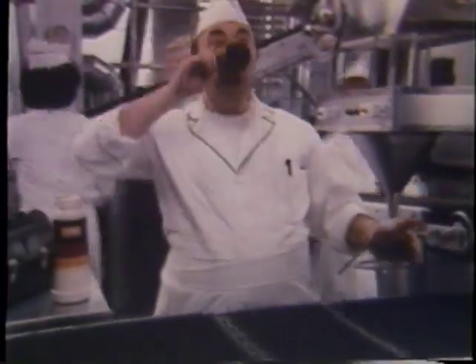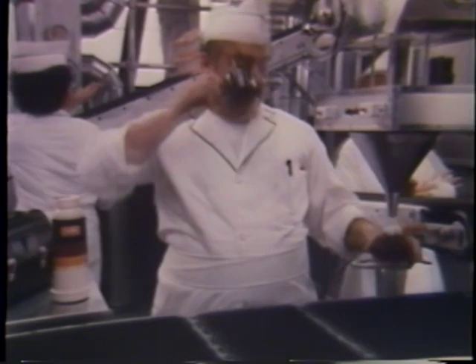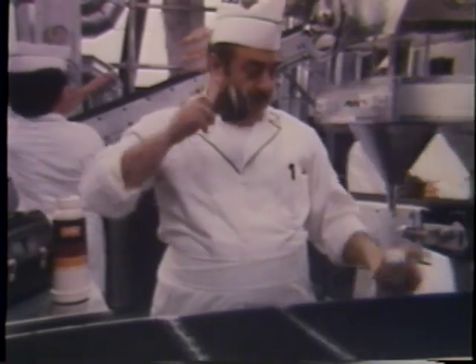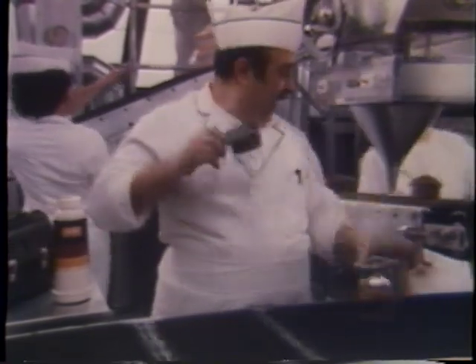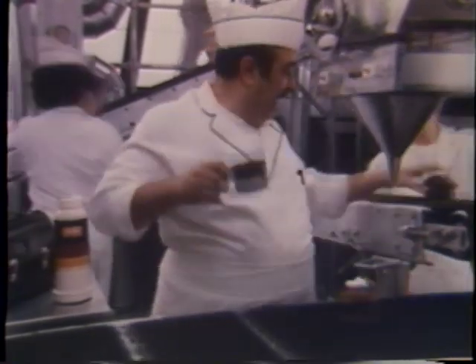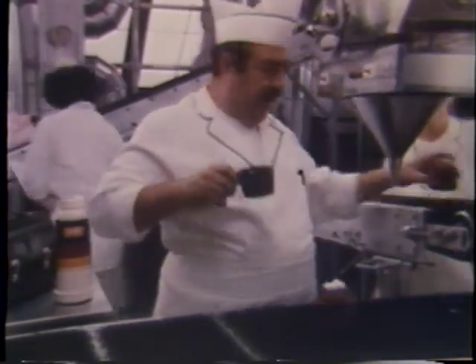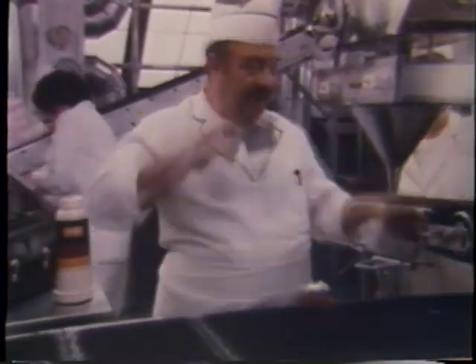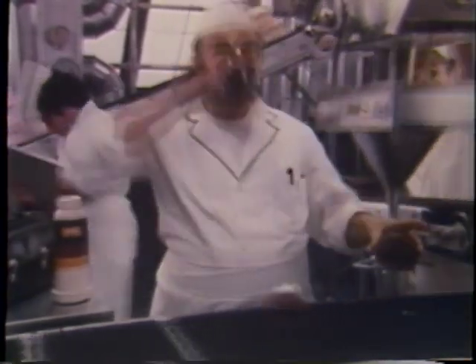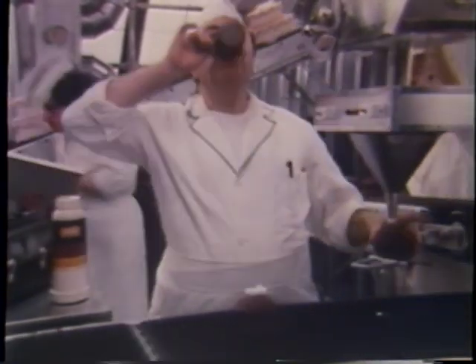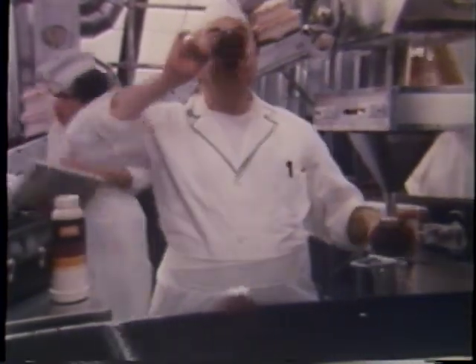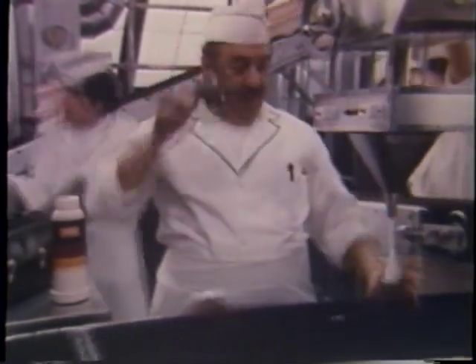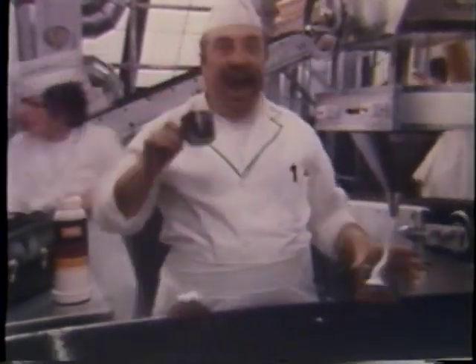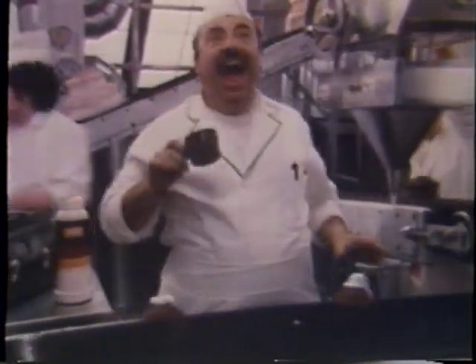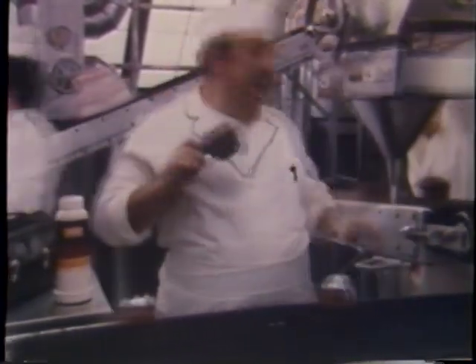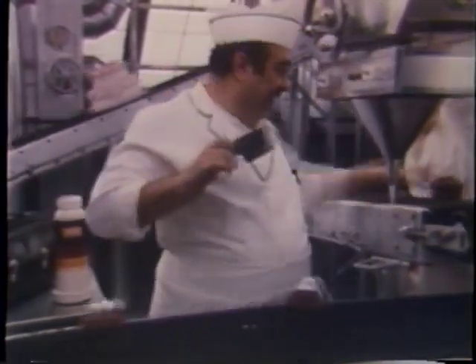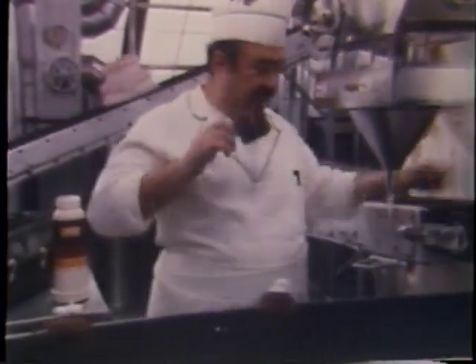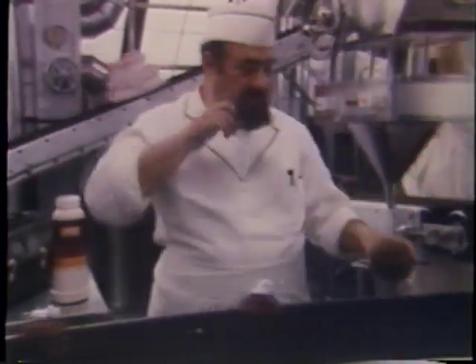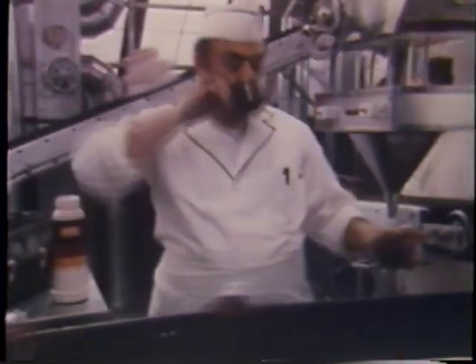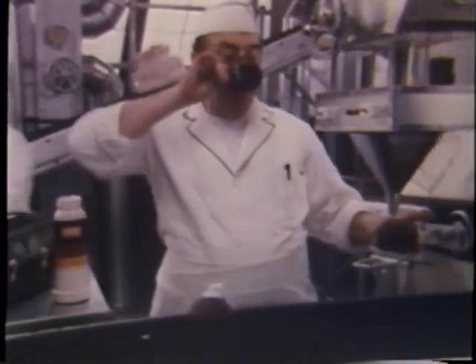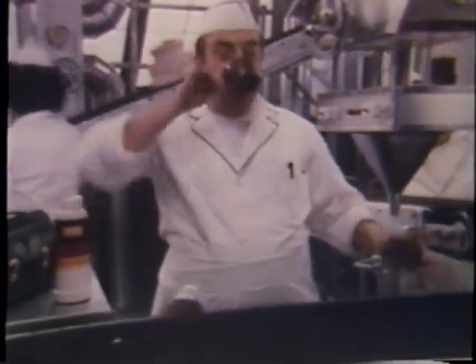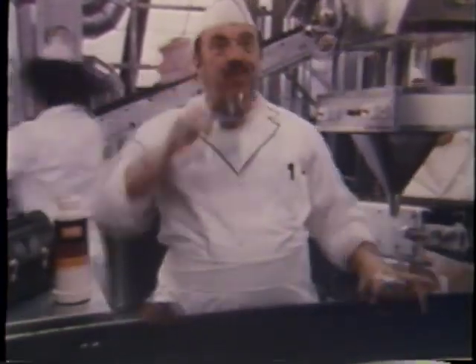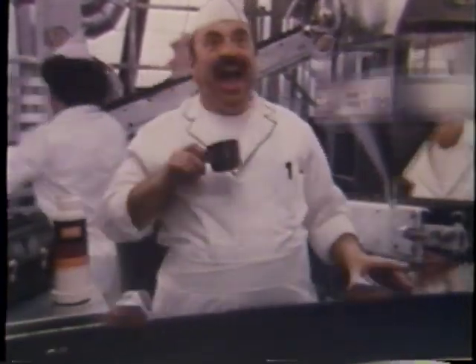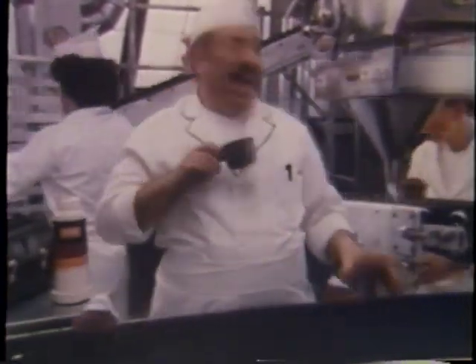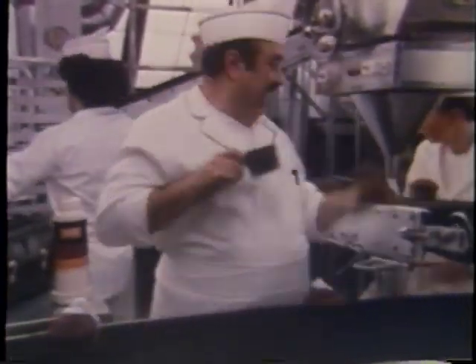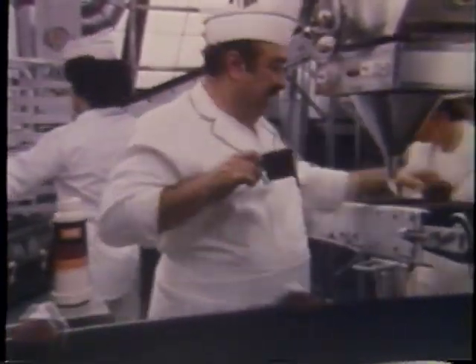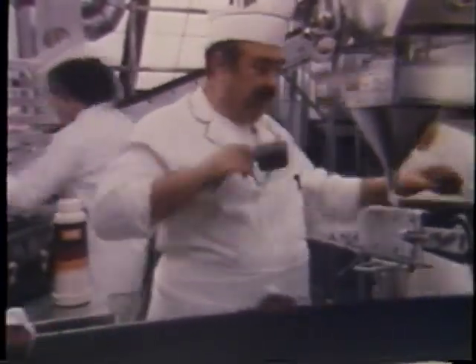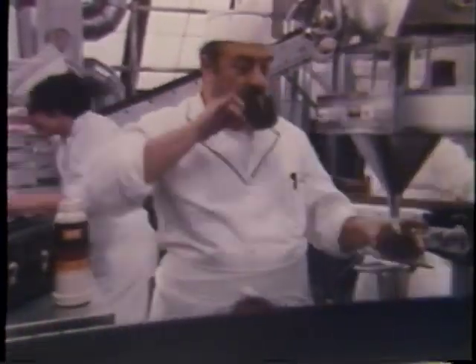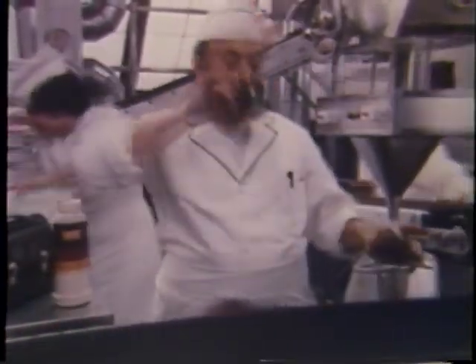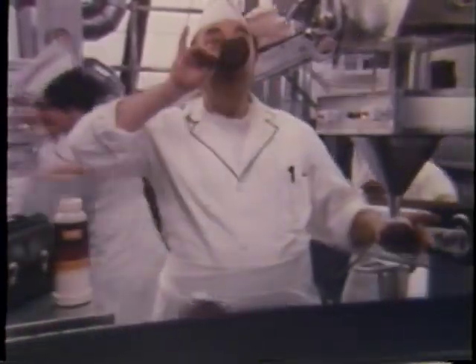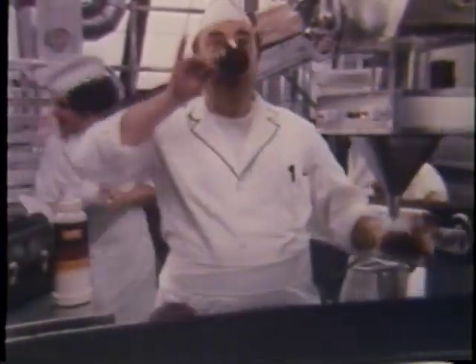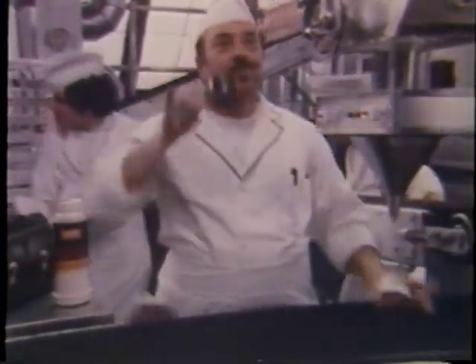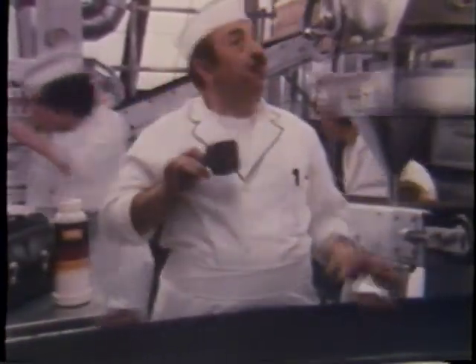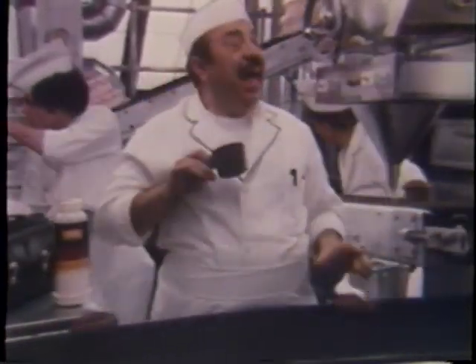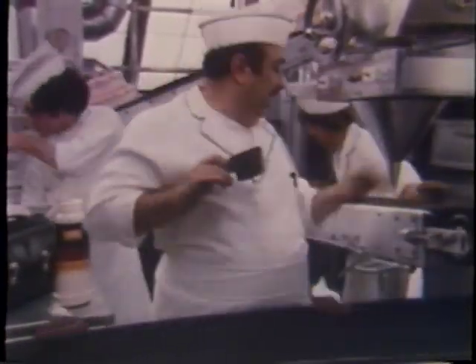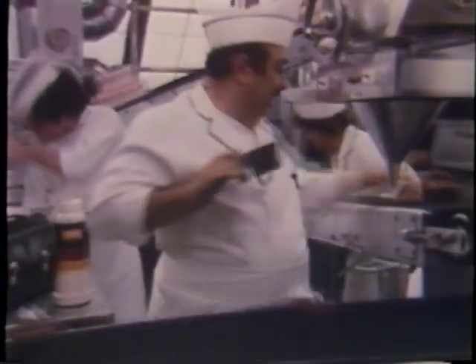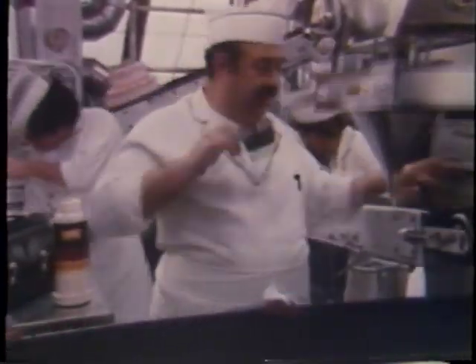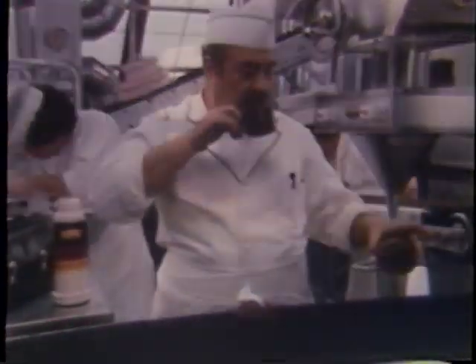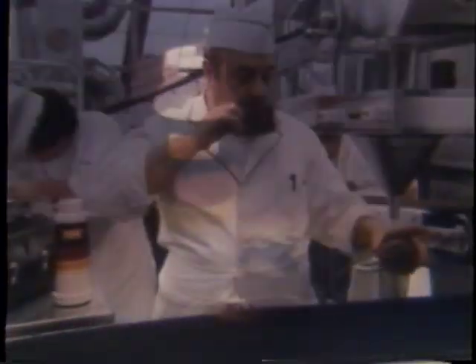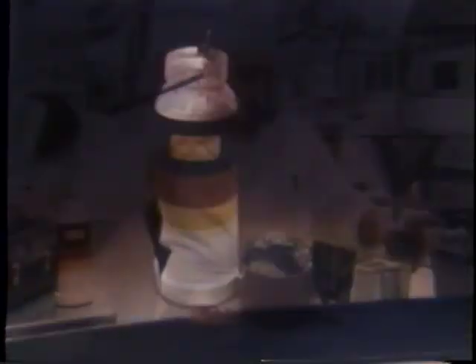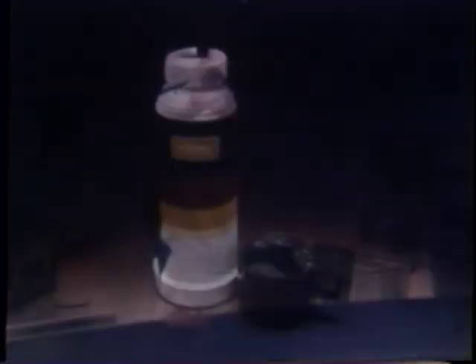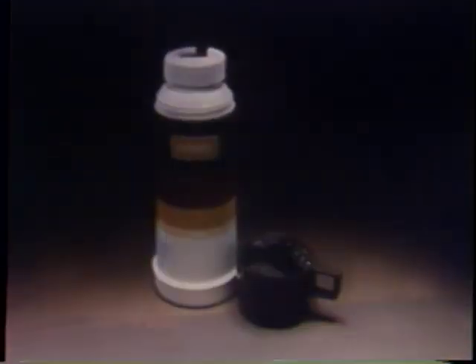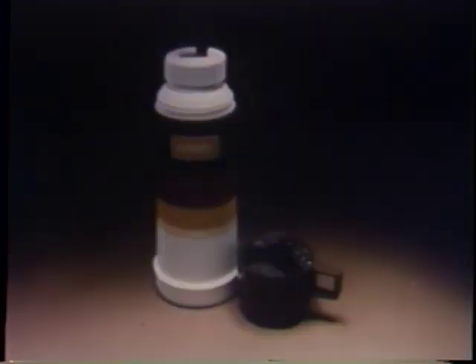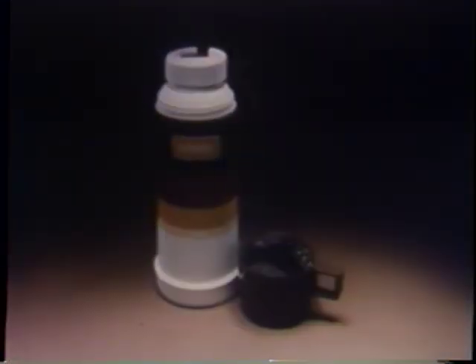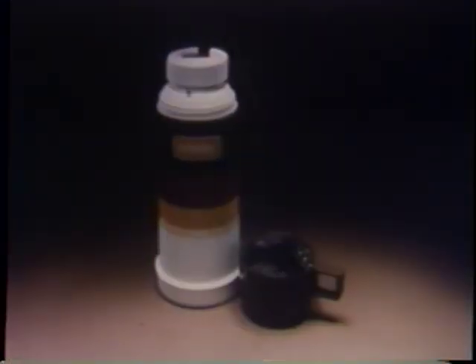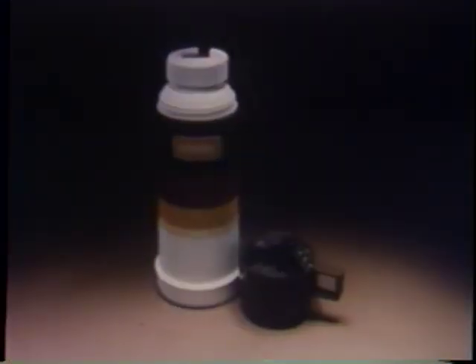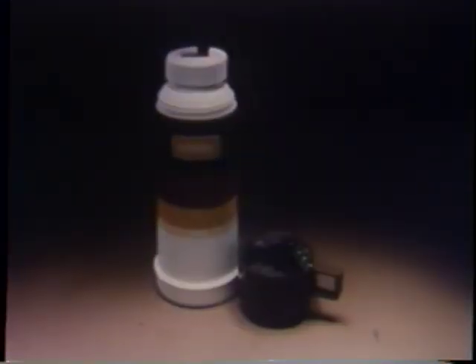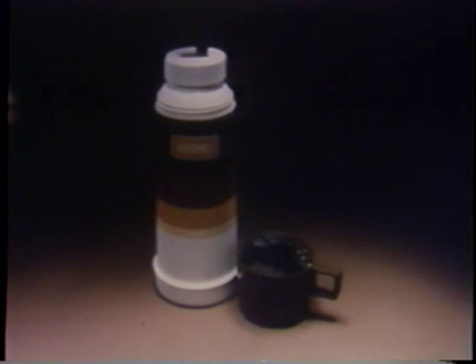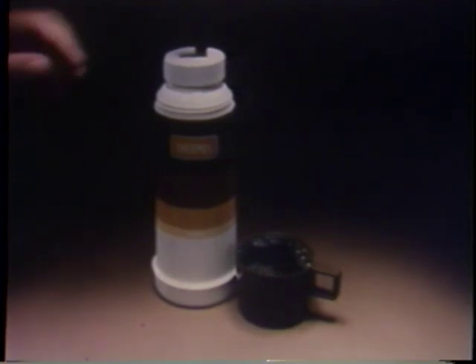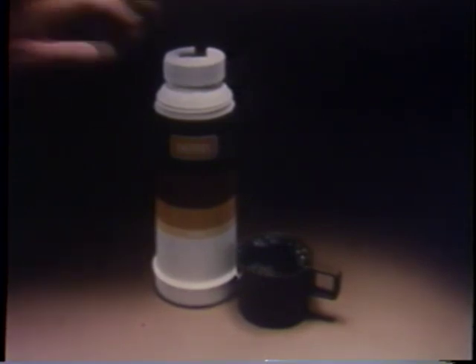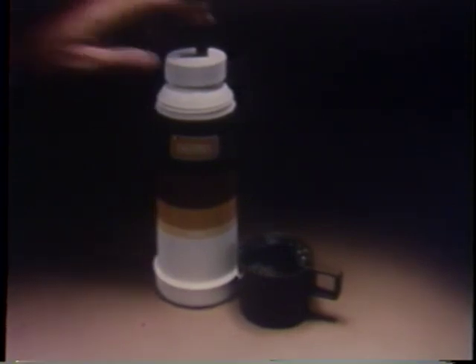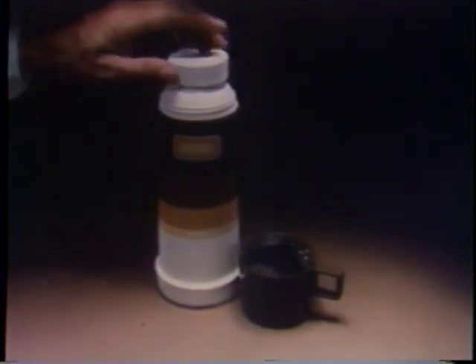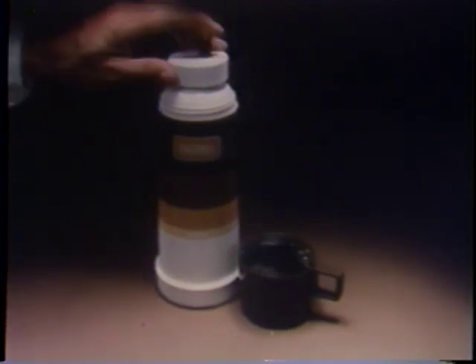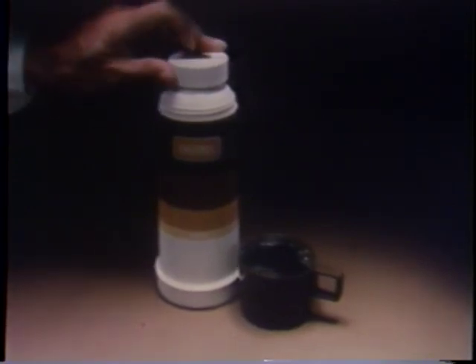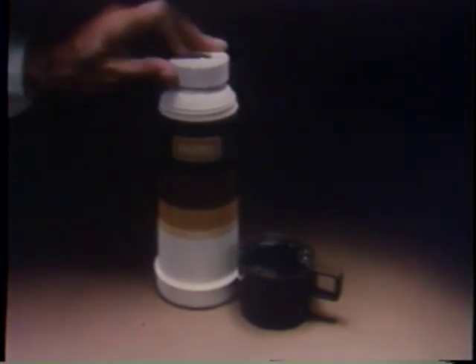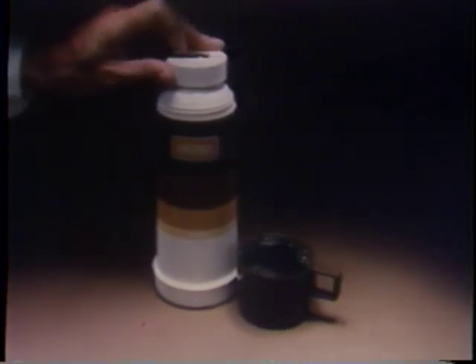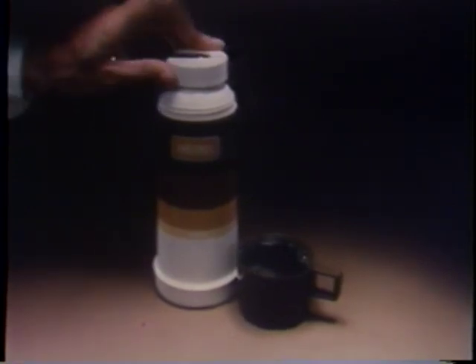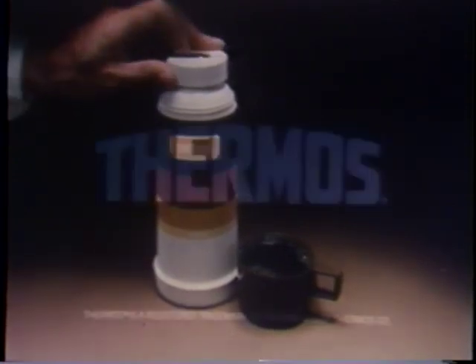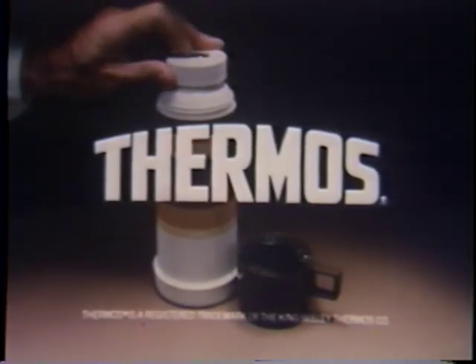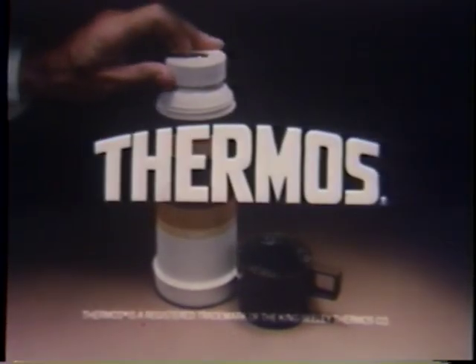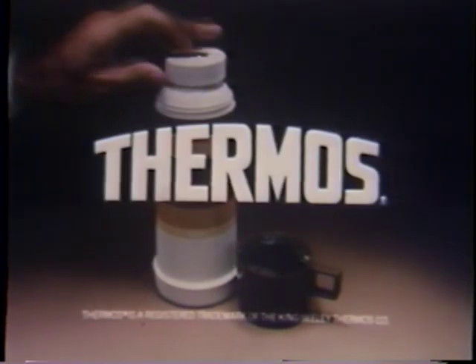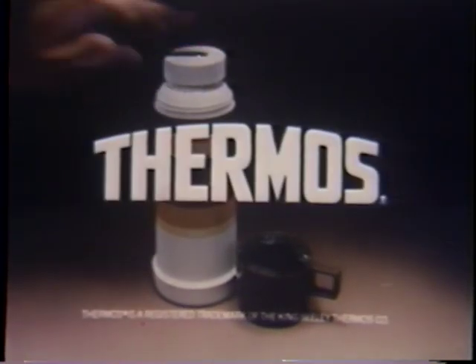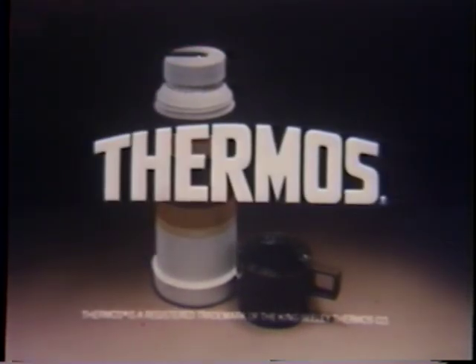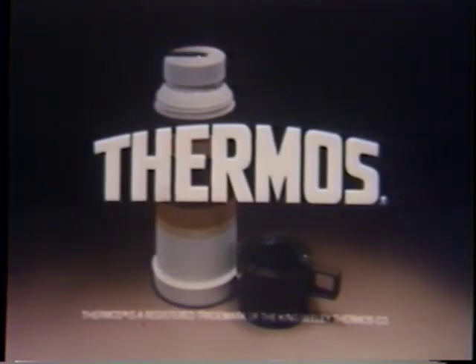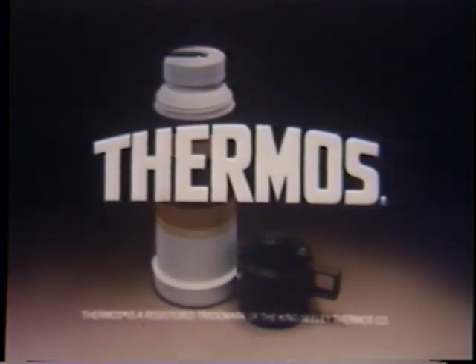The new Flip and Pour. What could be easier than that? The Flip and Pour, only from Thermos.